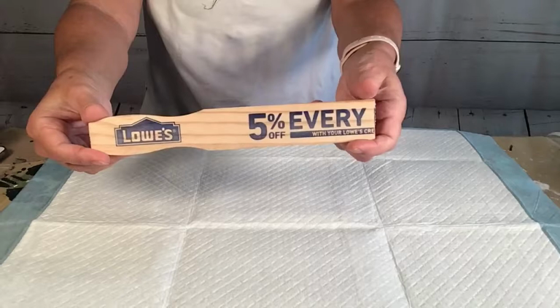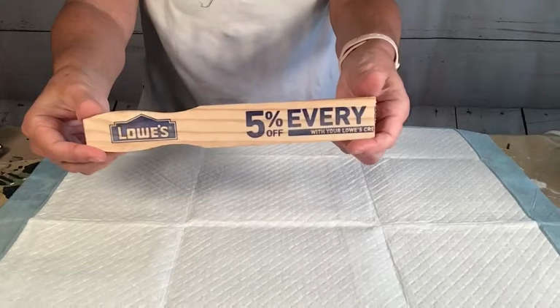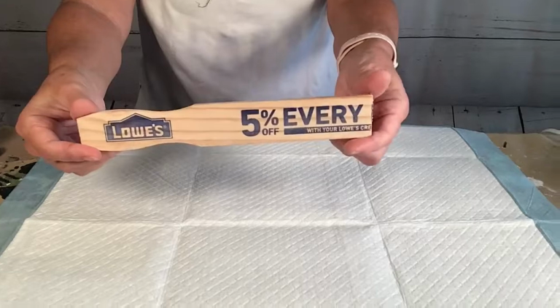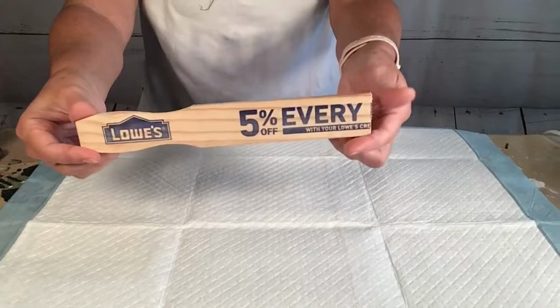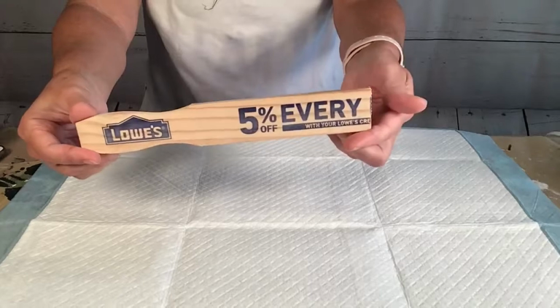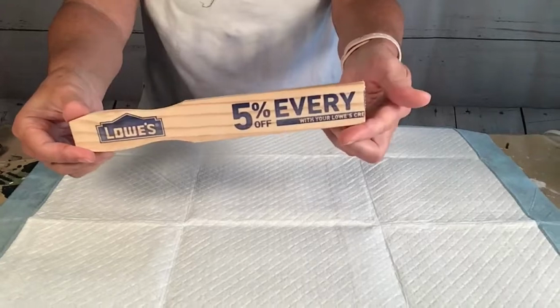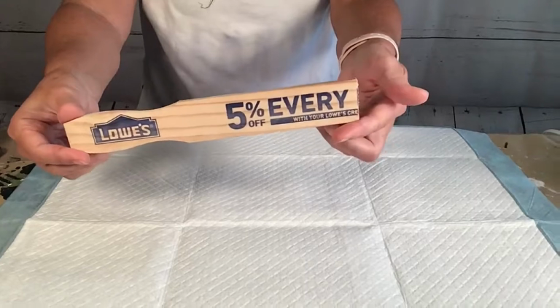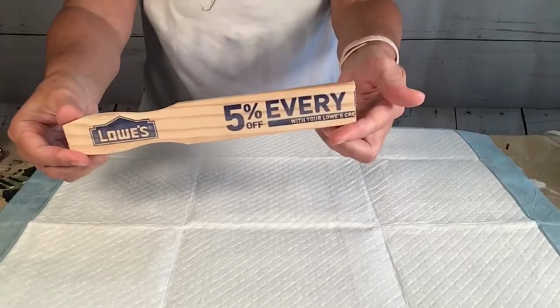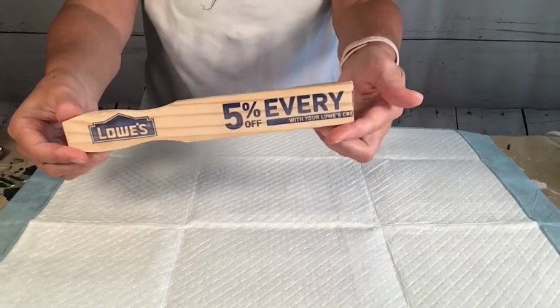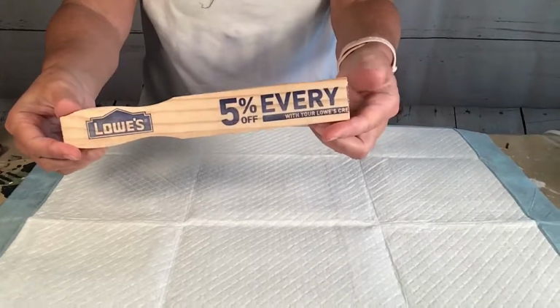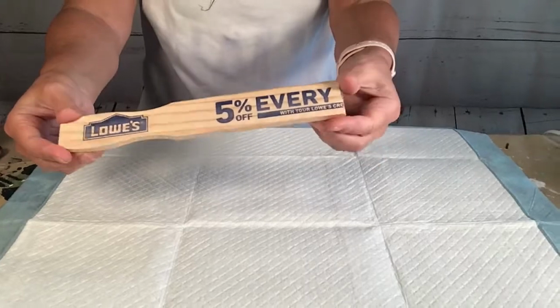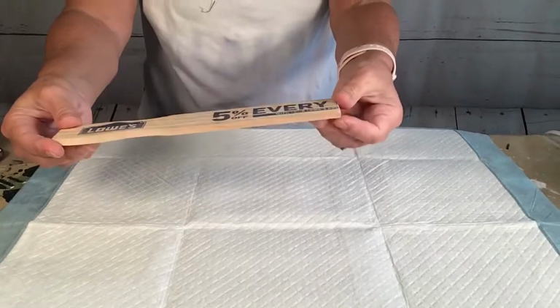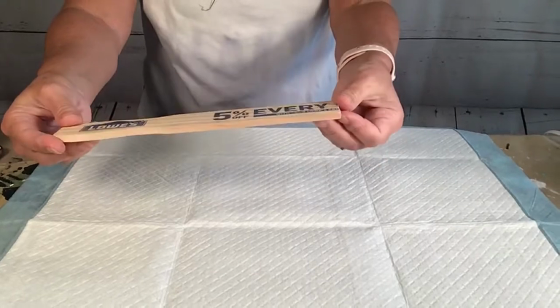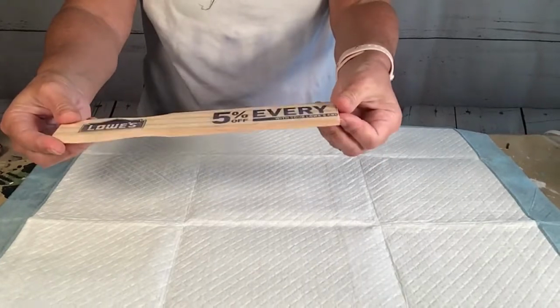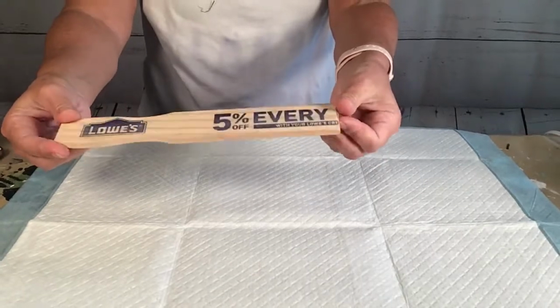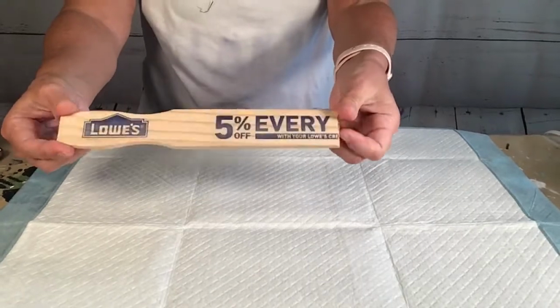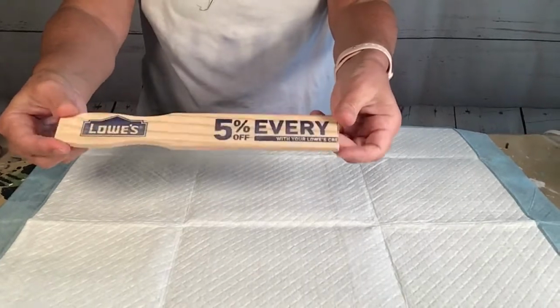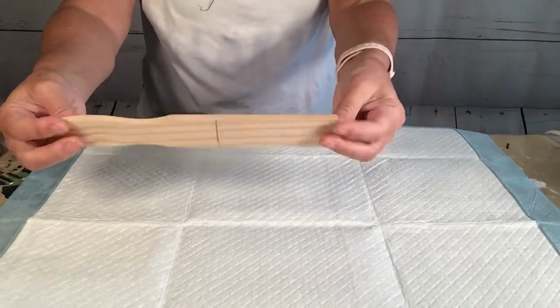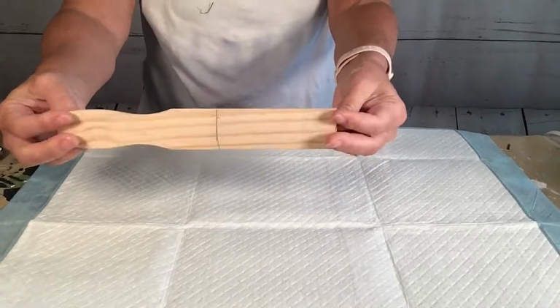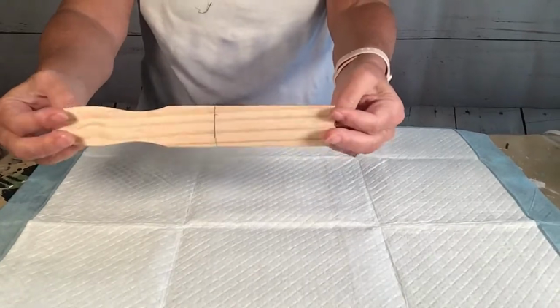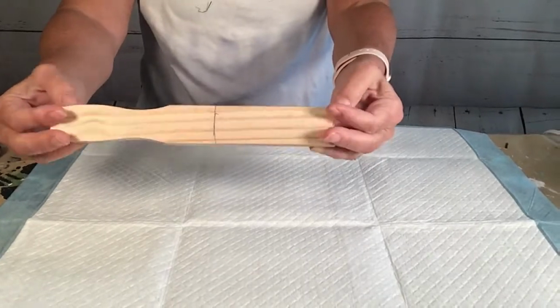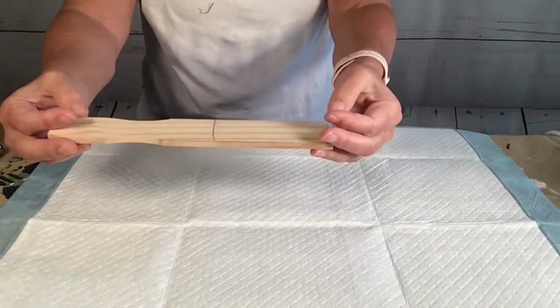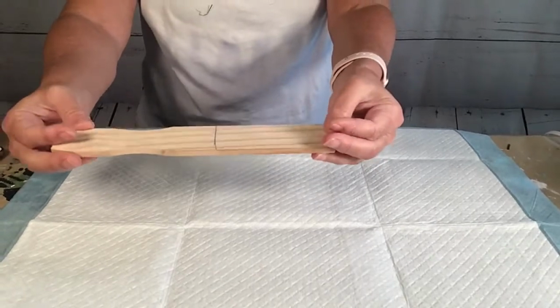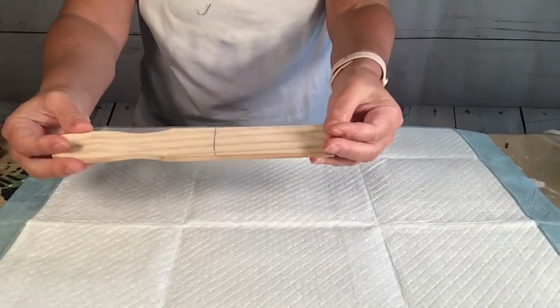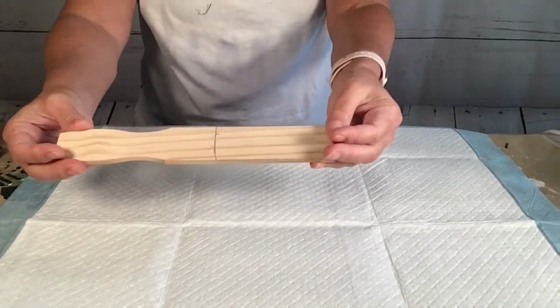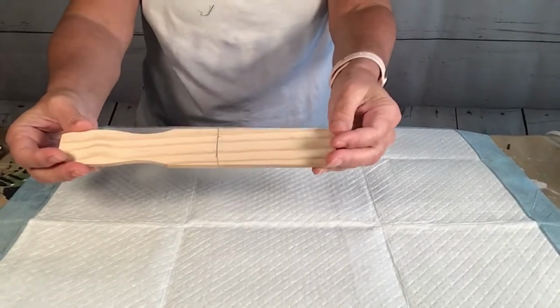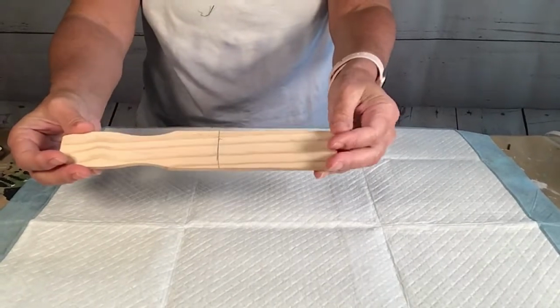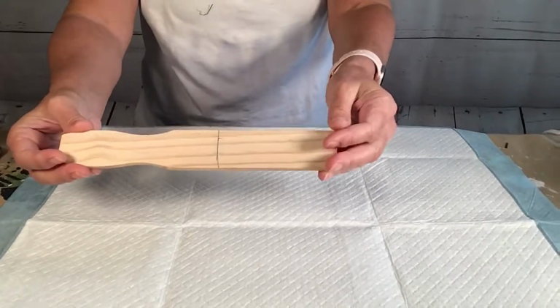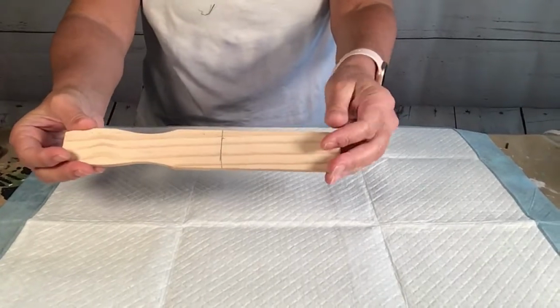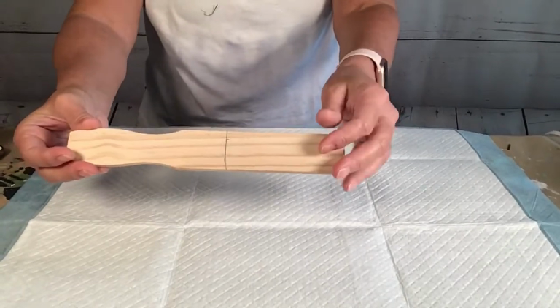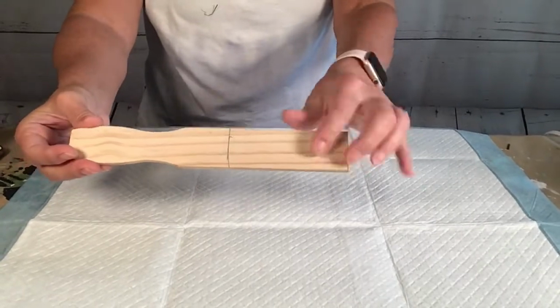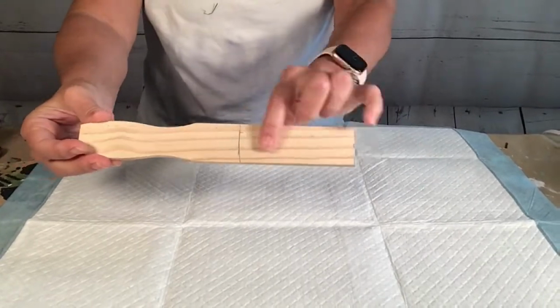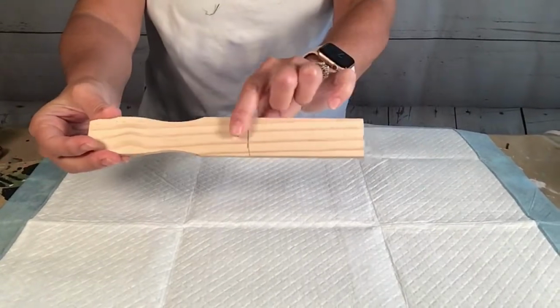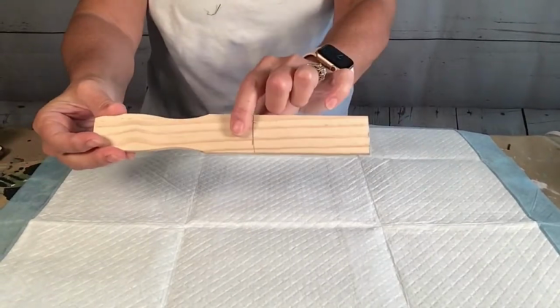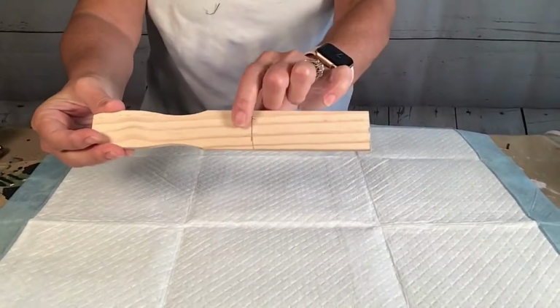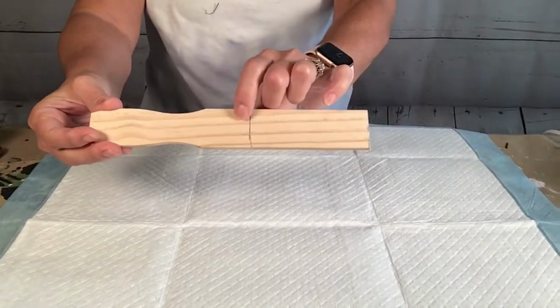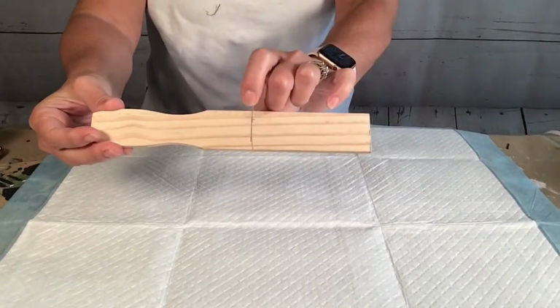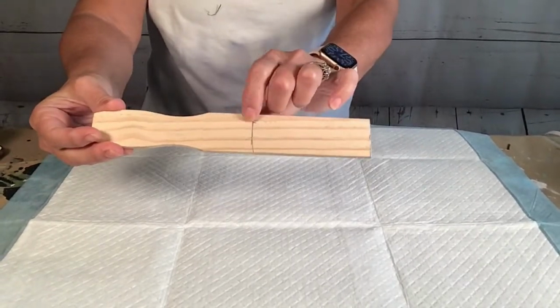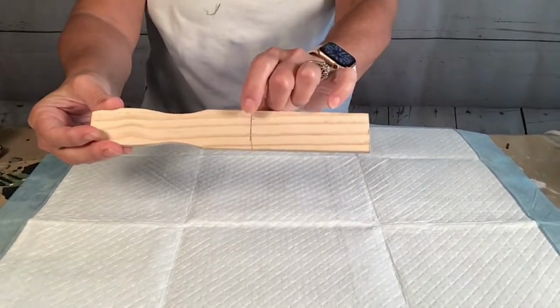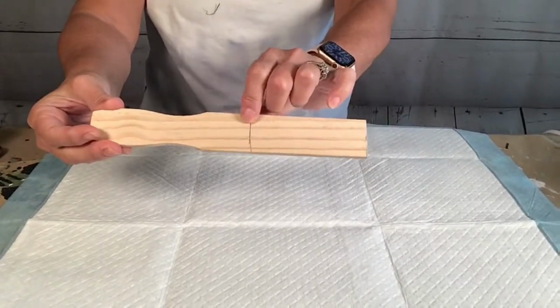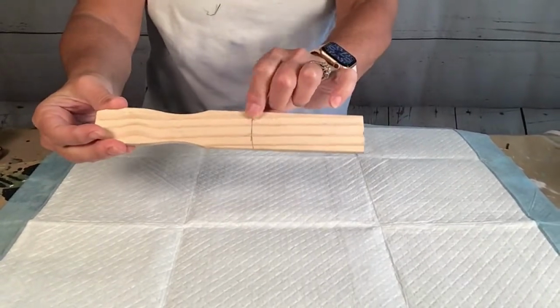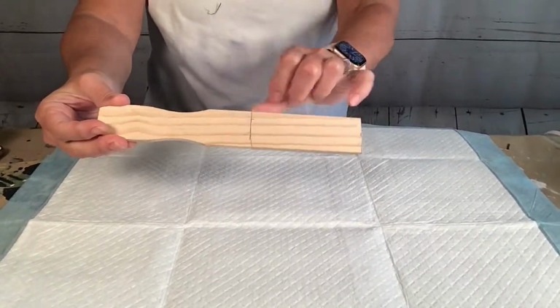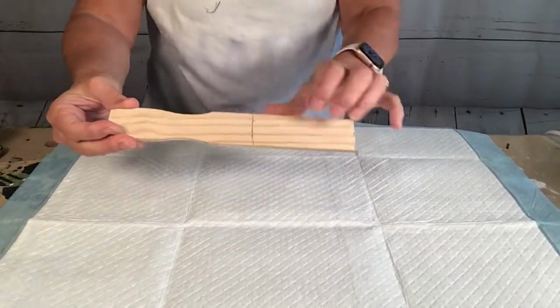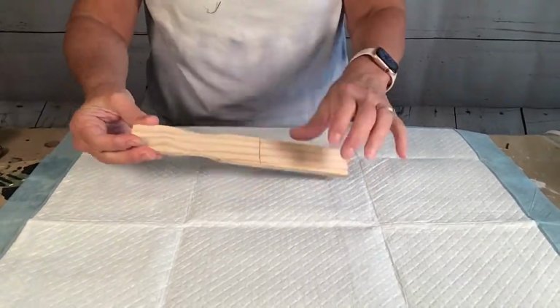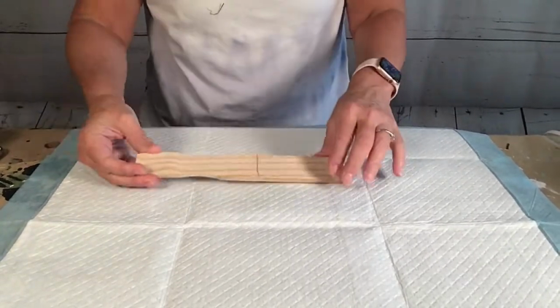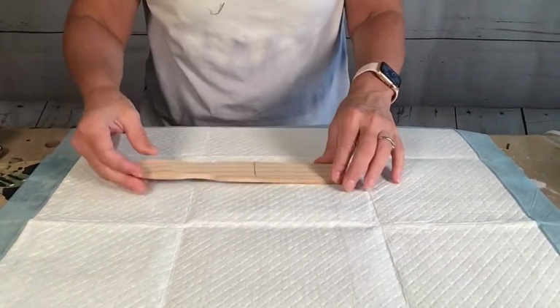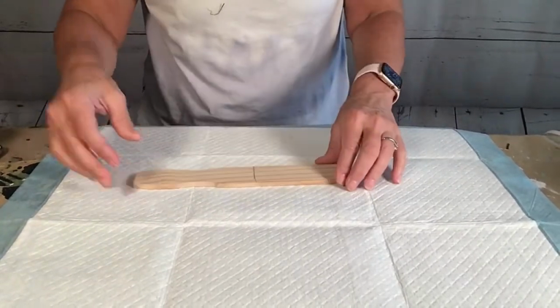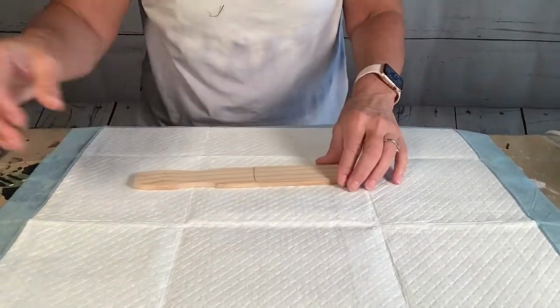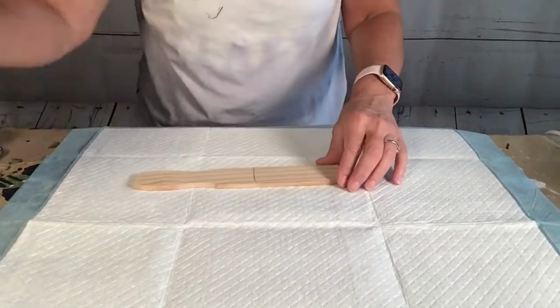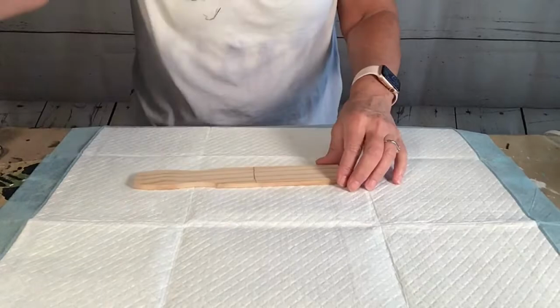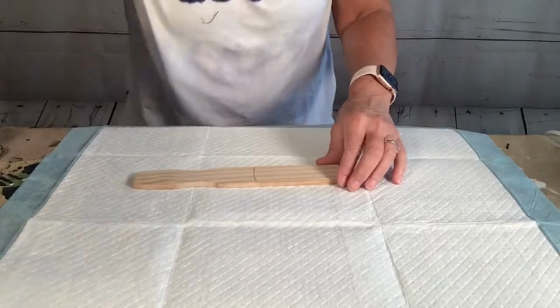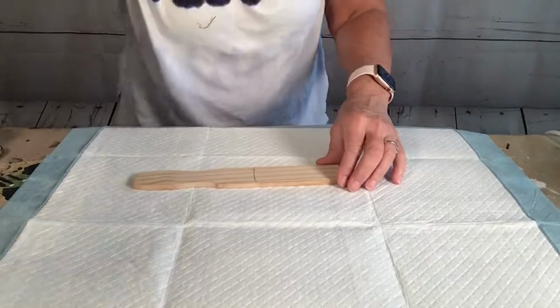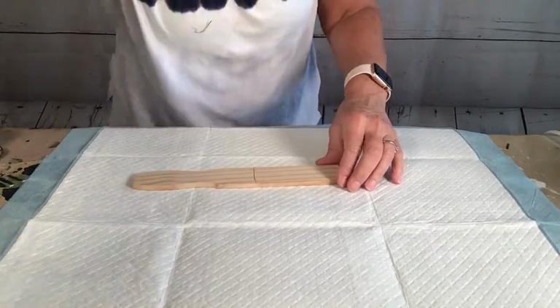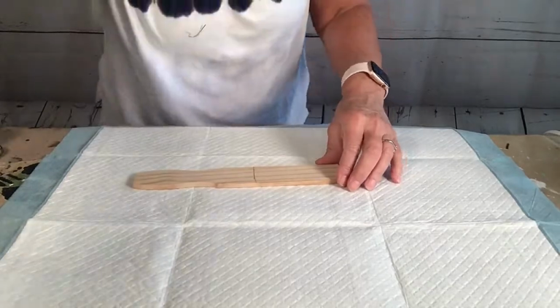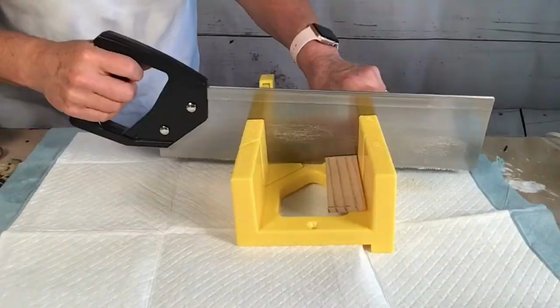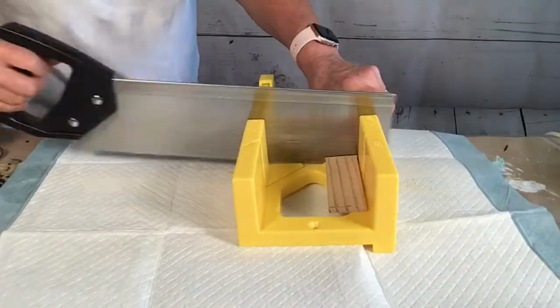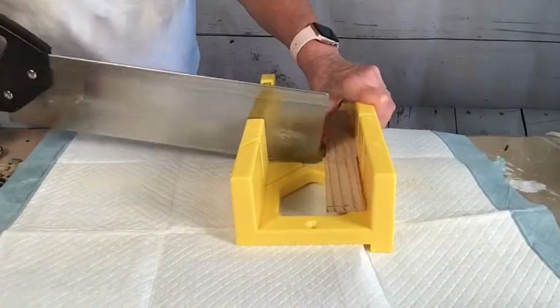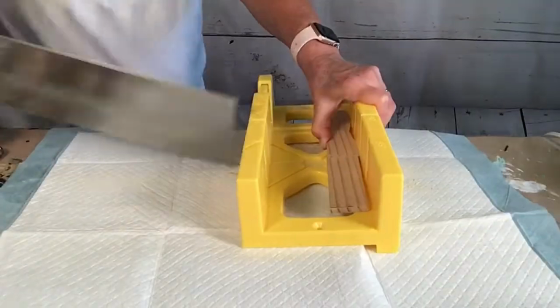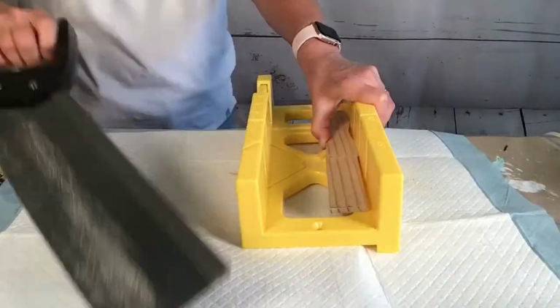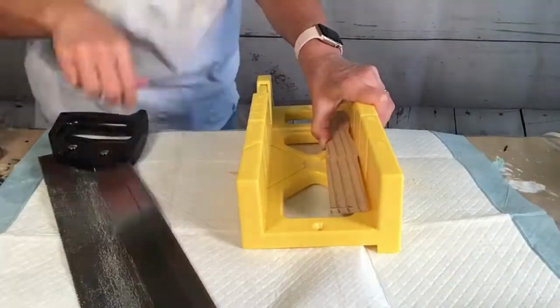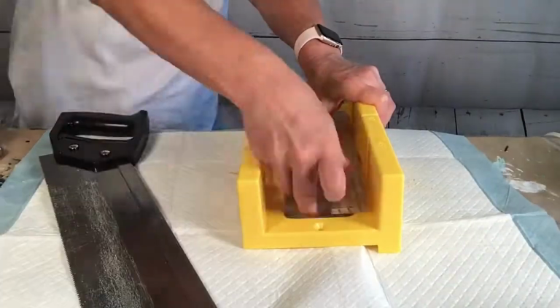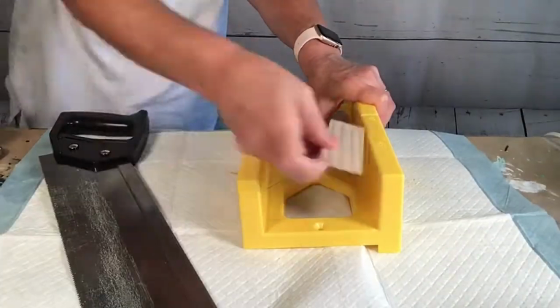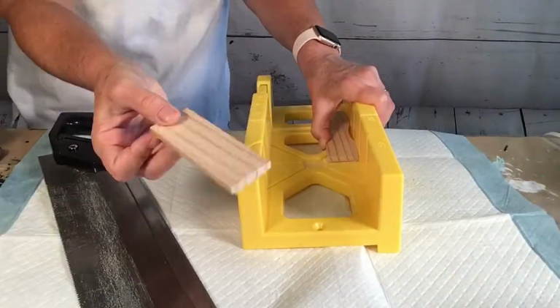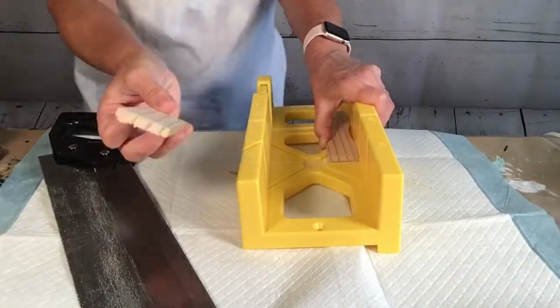Hi everyone. Today I'm going to use this scrap 5-gallon paint stick. I drew a line so I'd know exactly where to cut it with my miter.